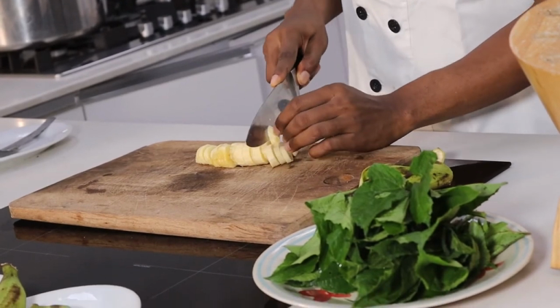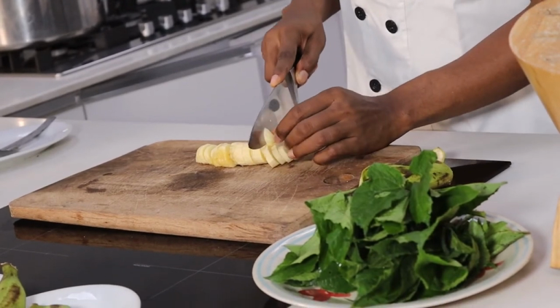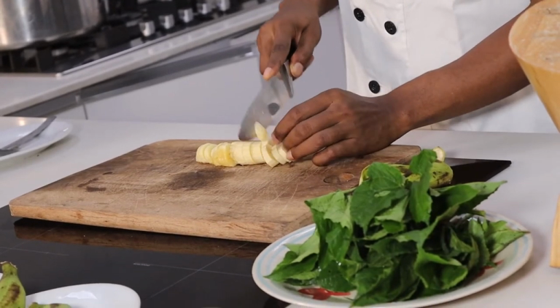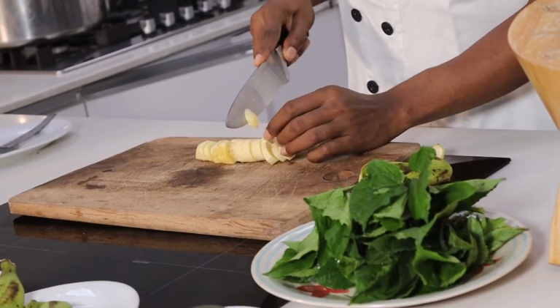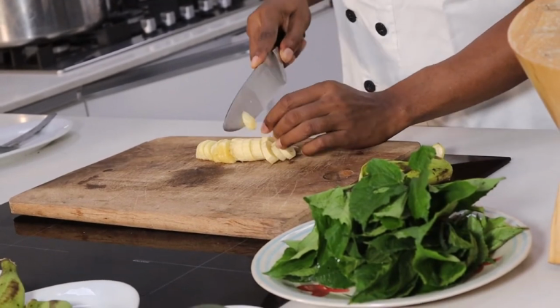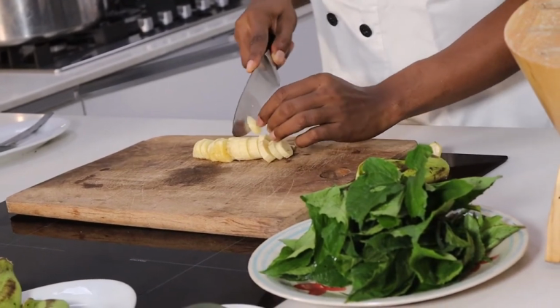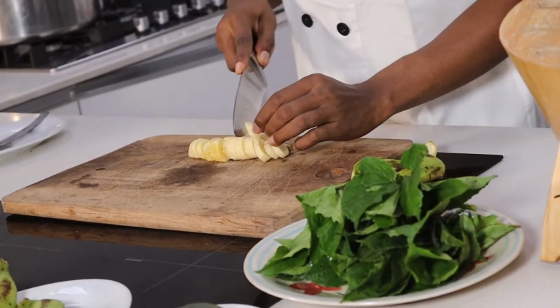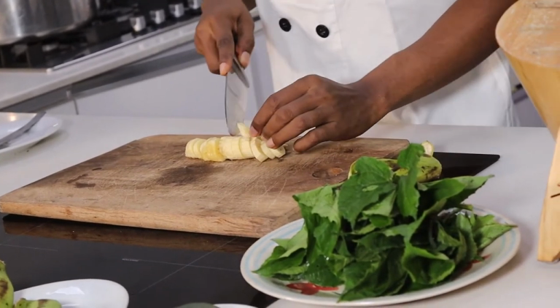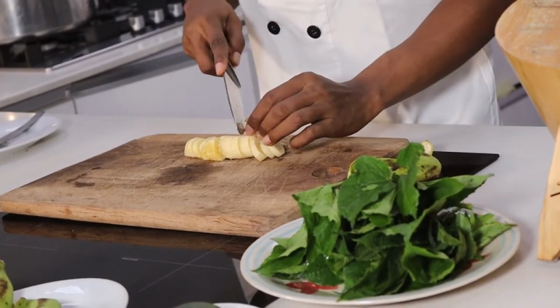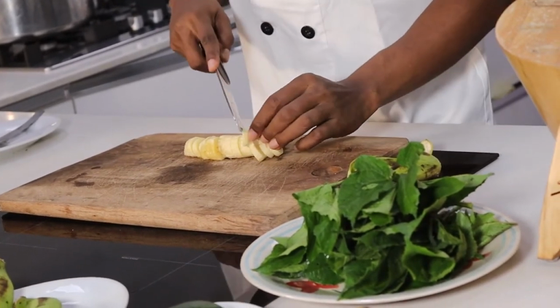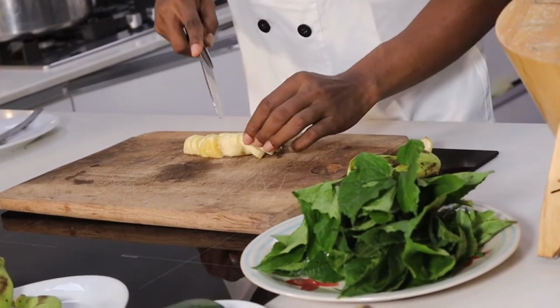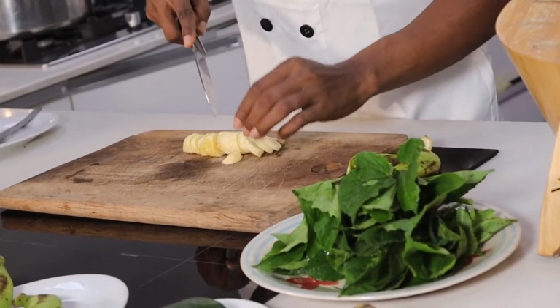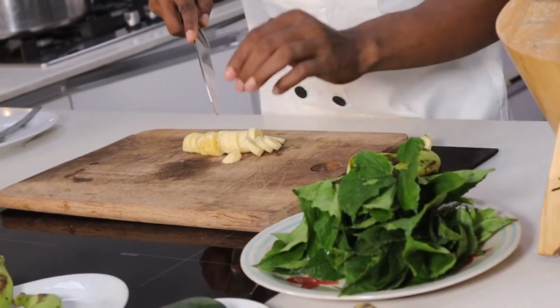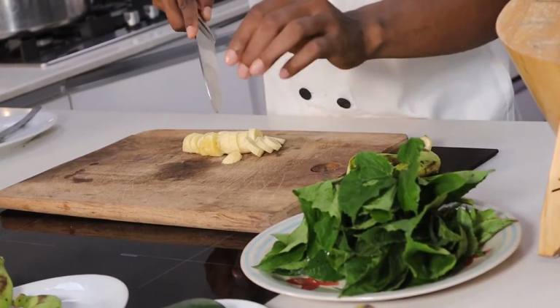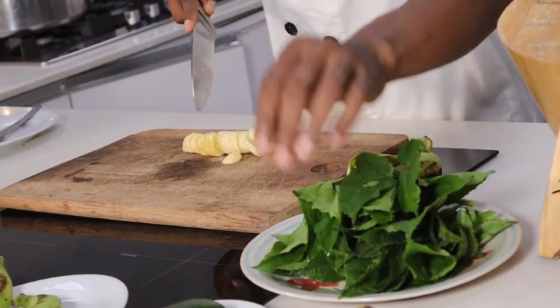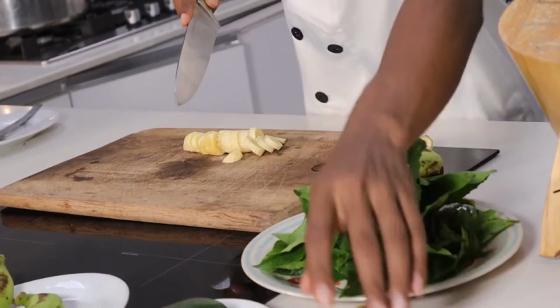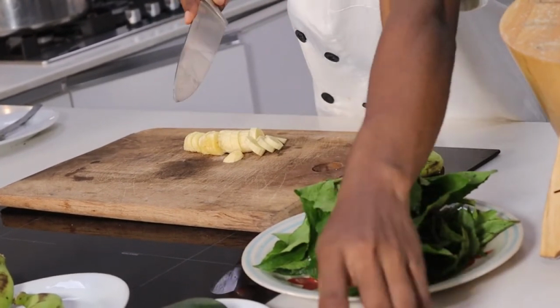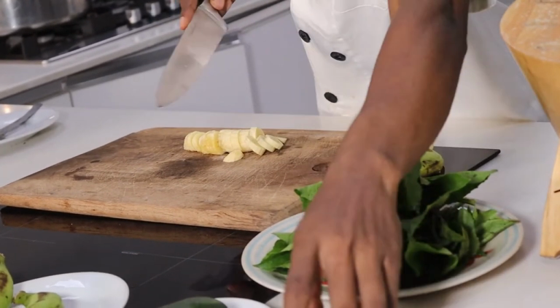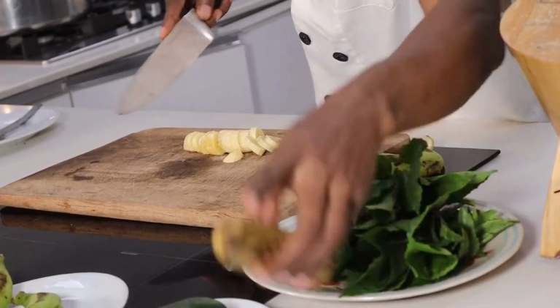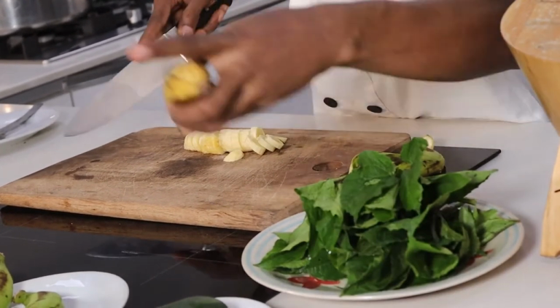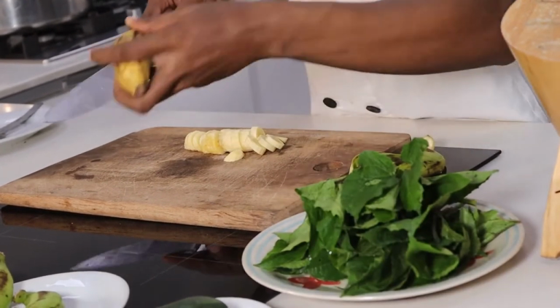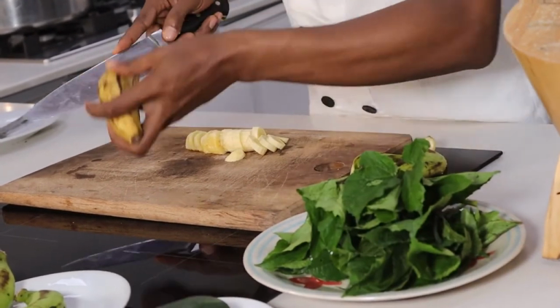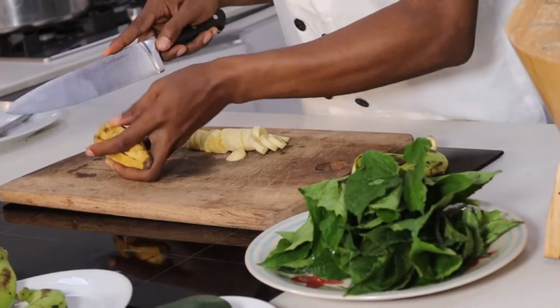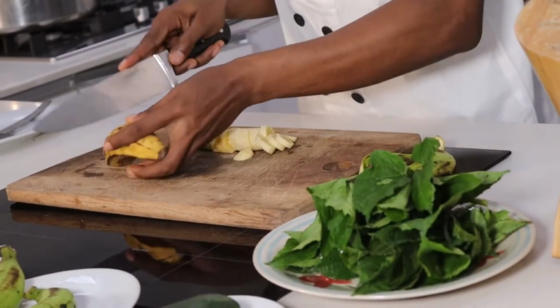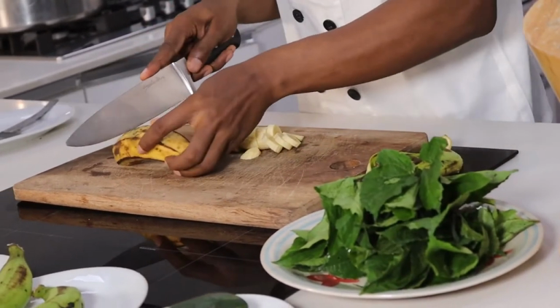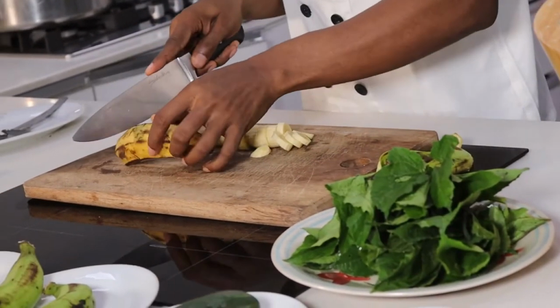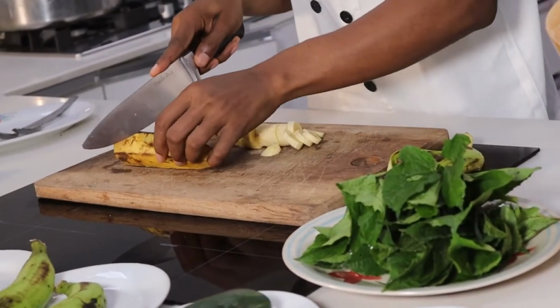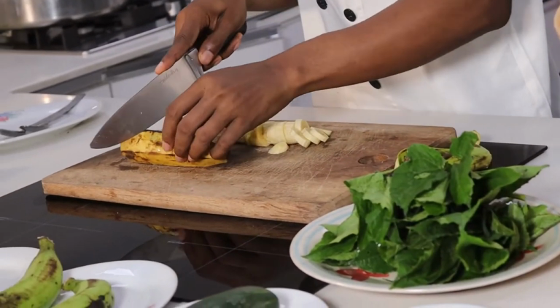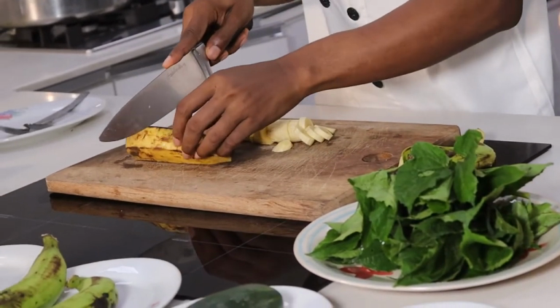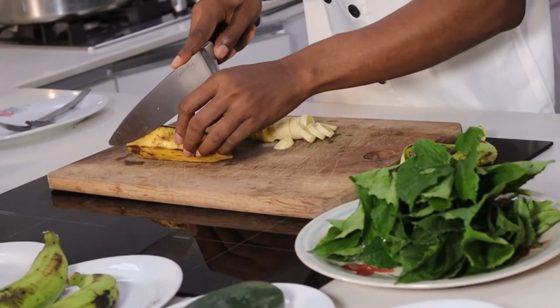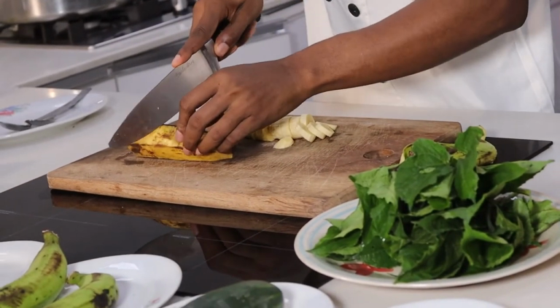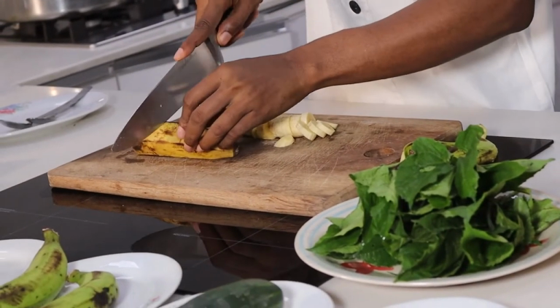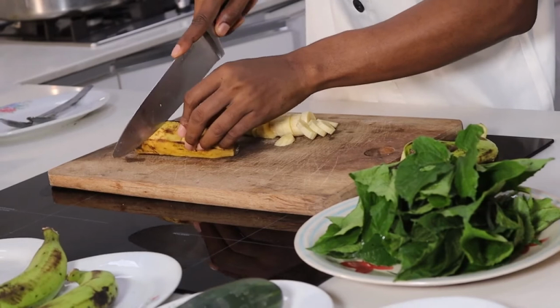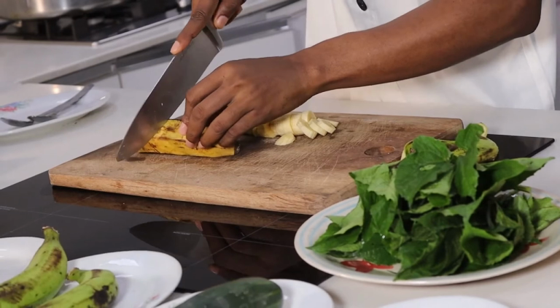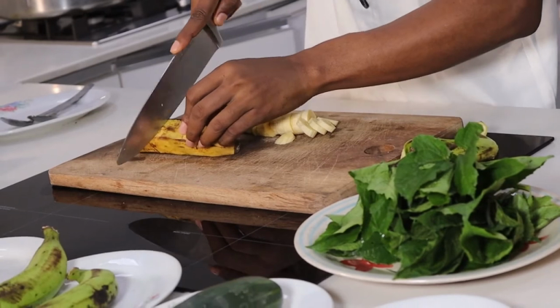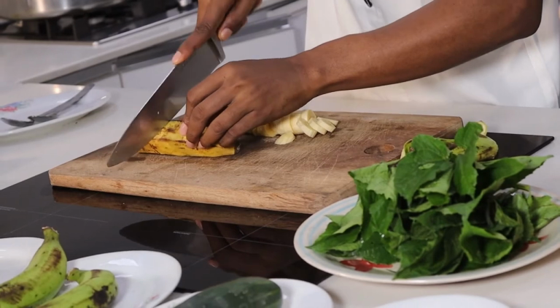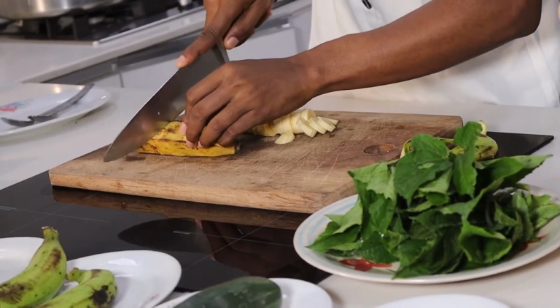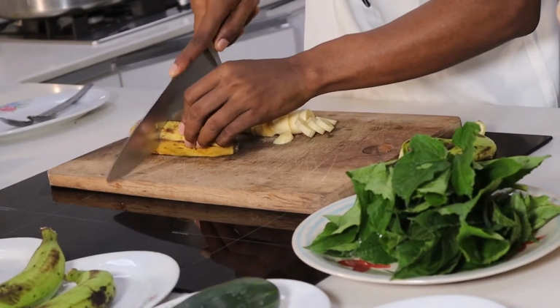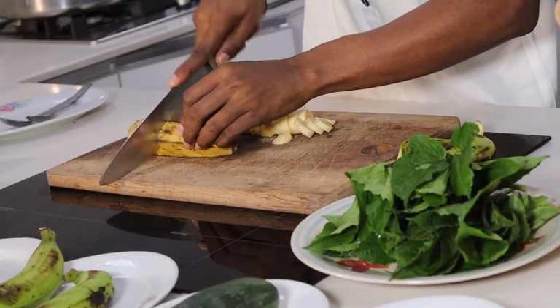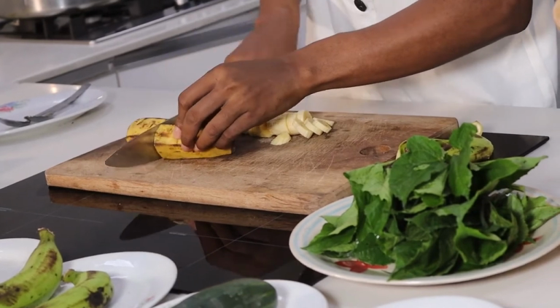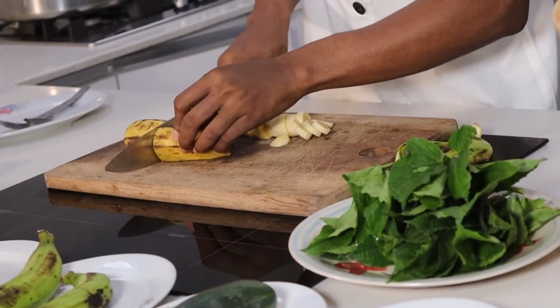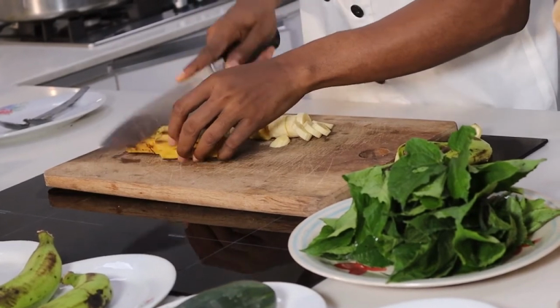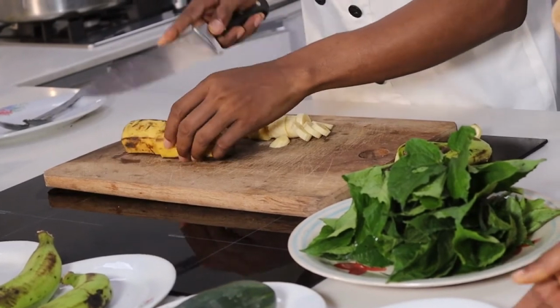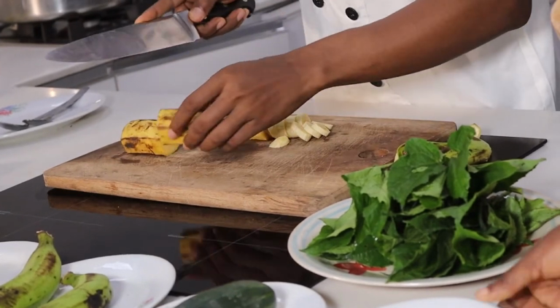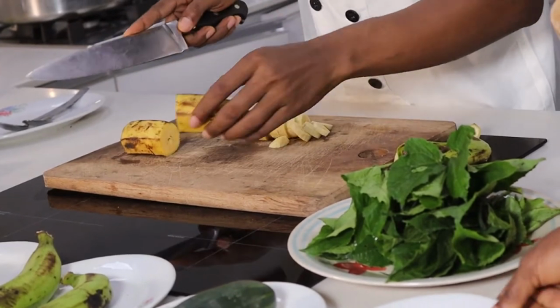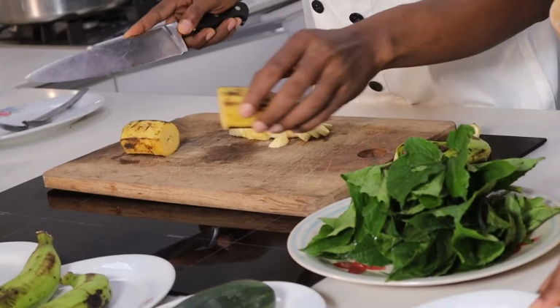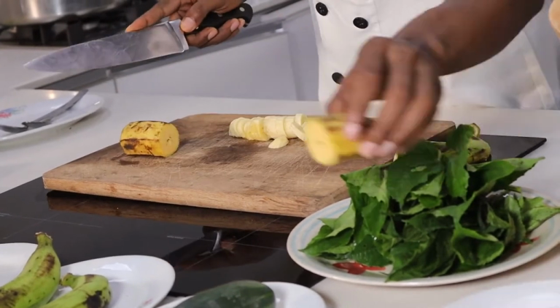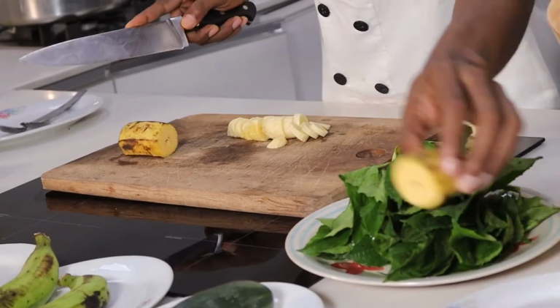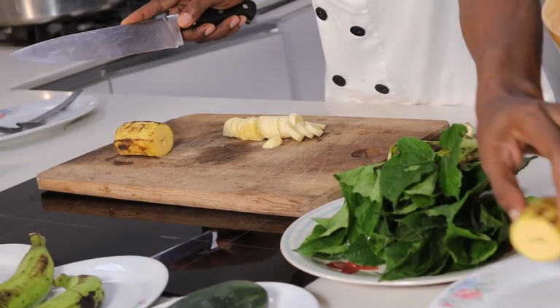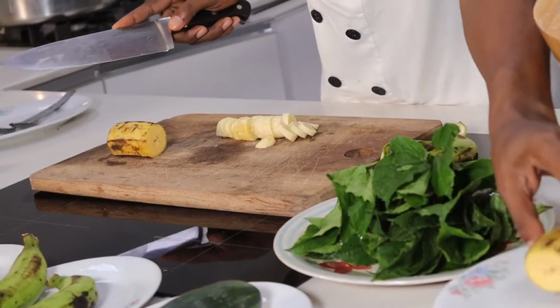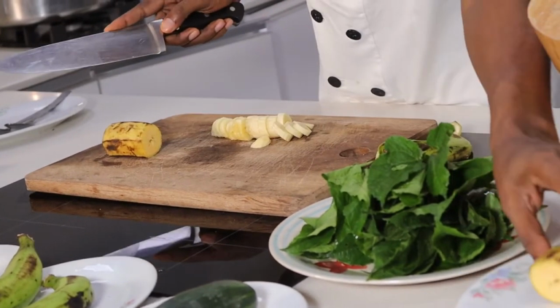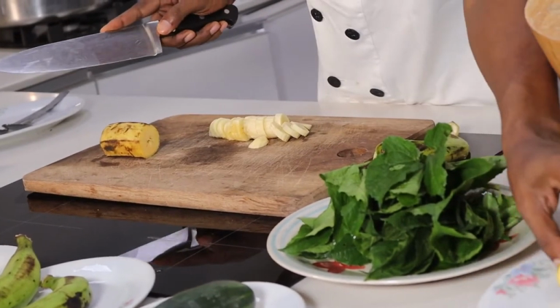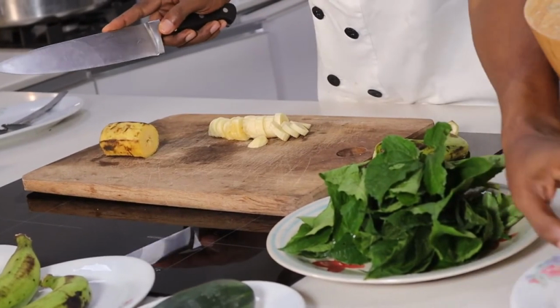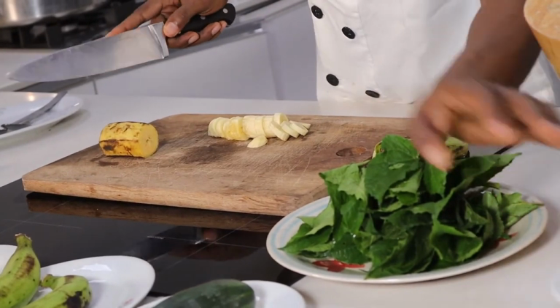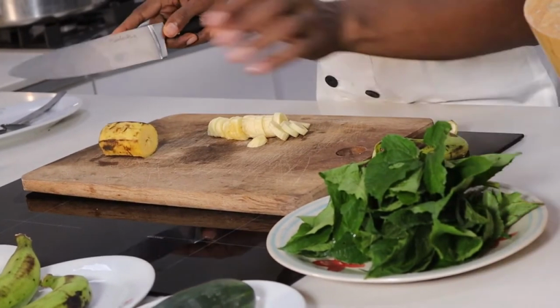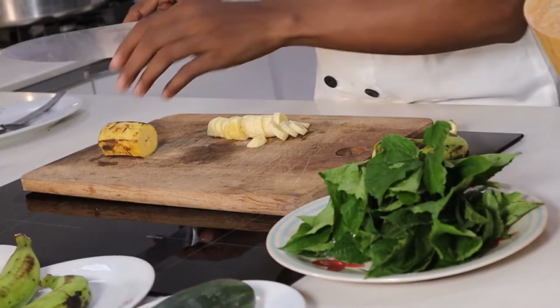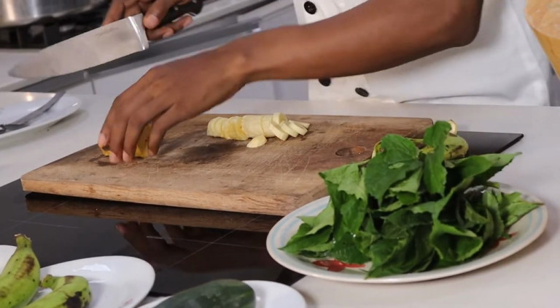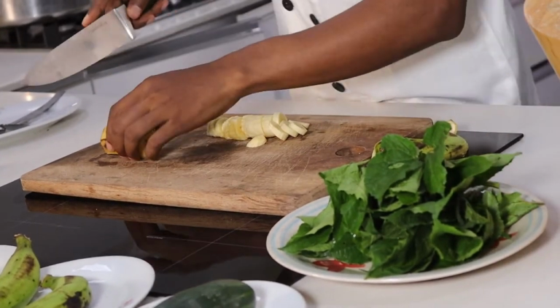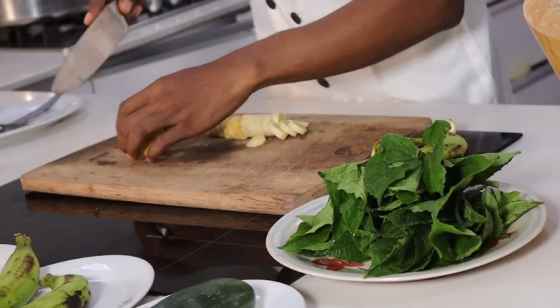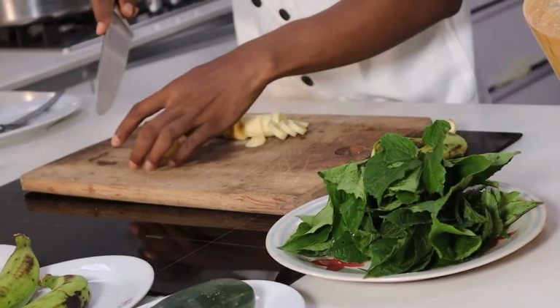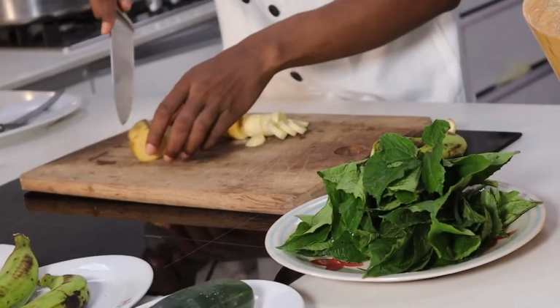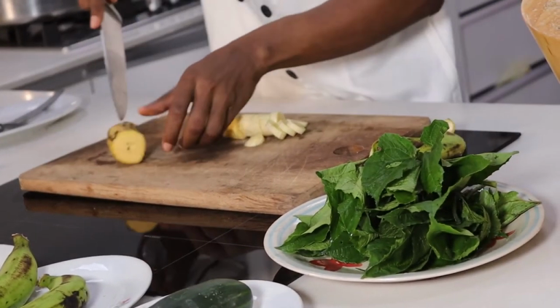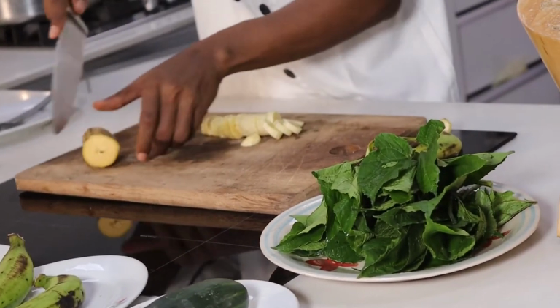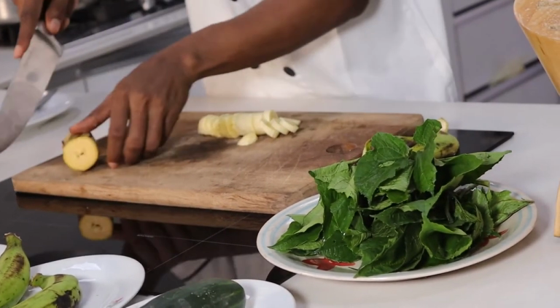I'm getting one quarter of this plantain and I'm going to chop it up.